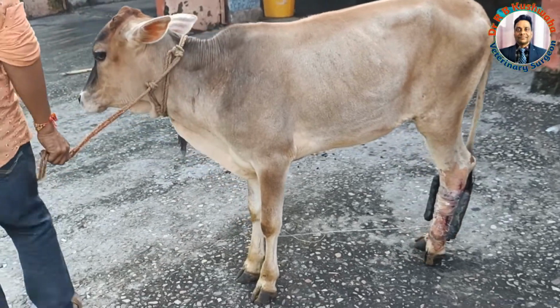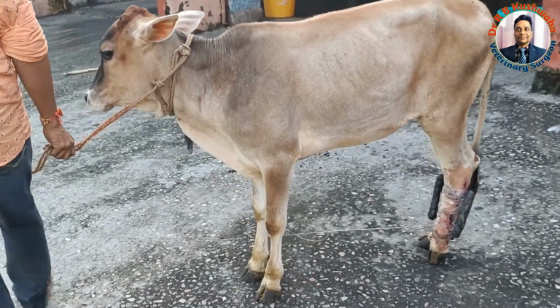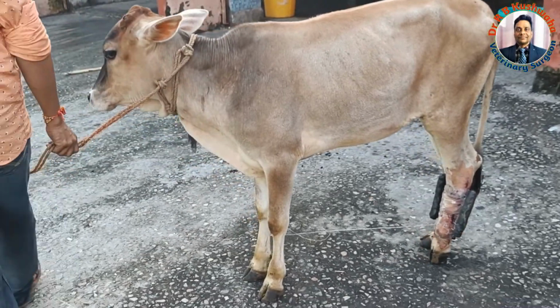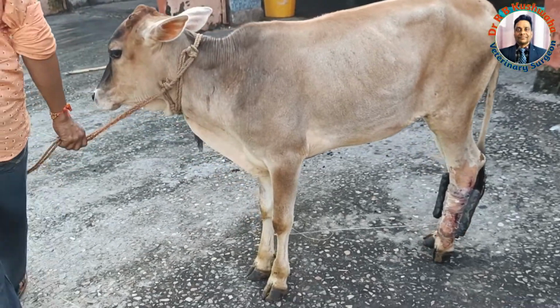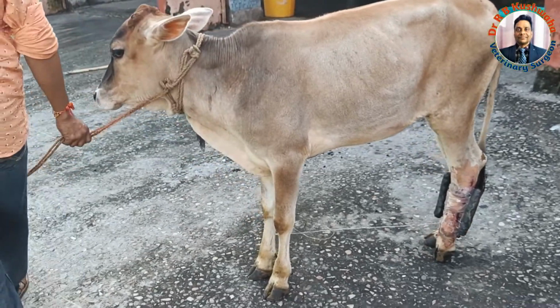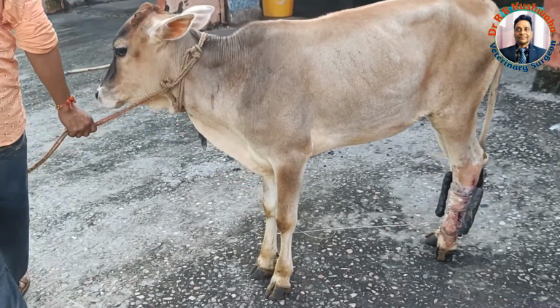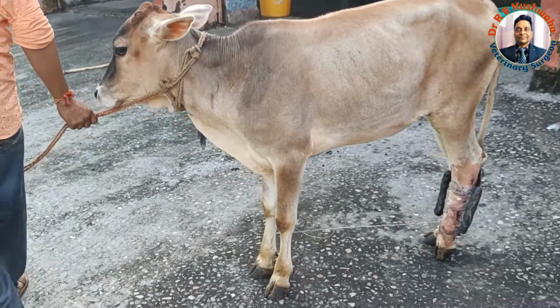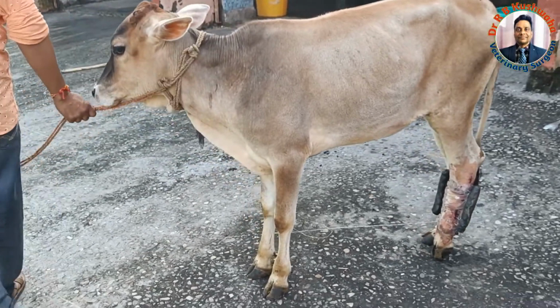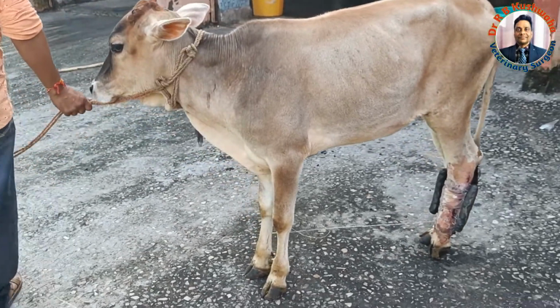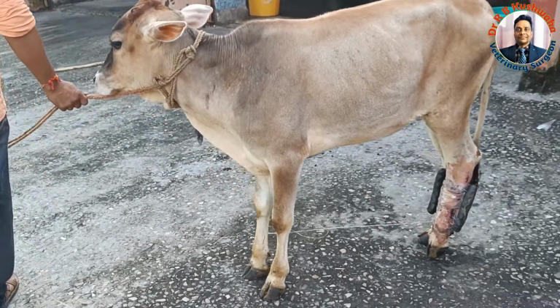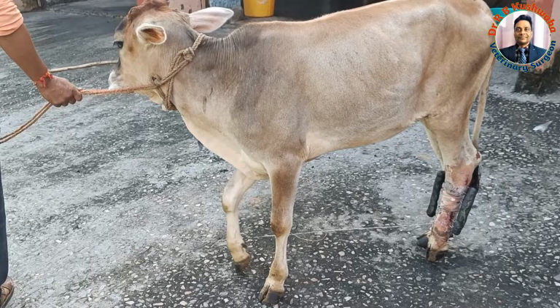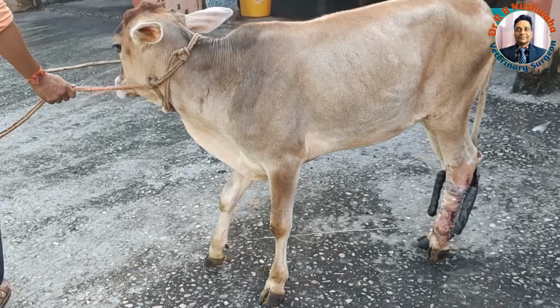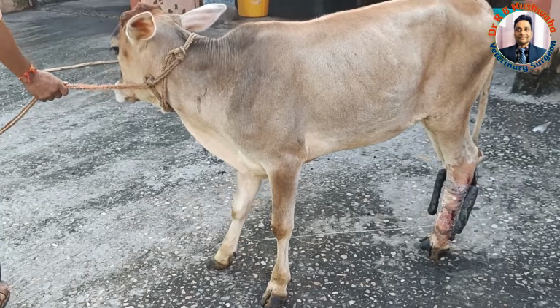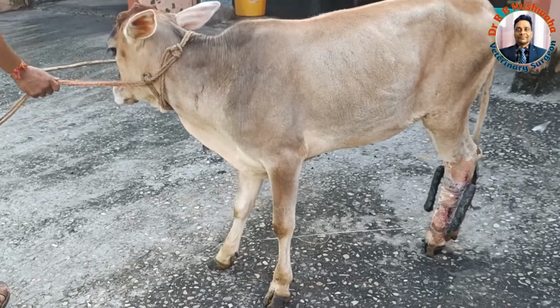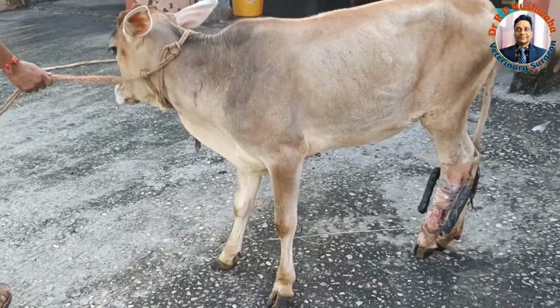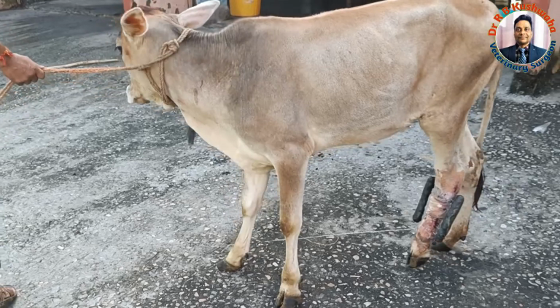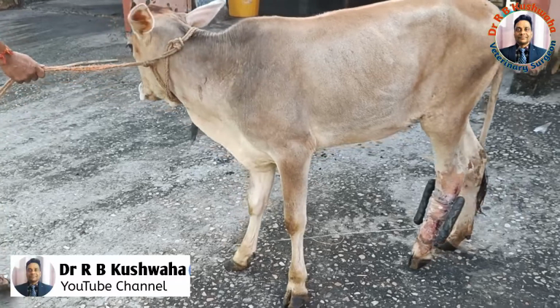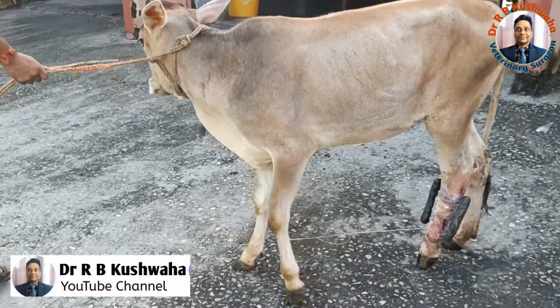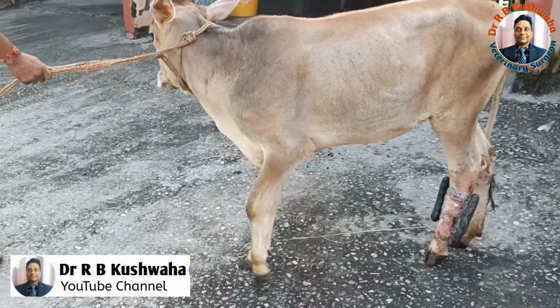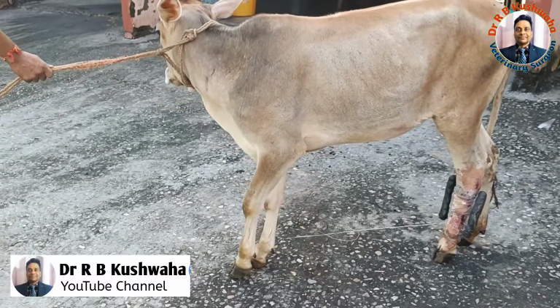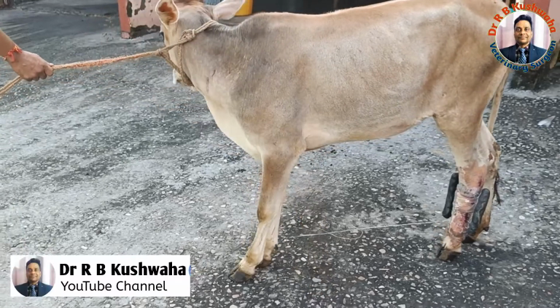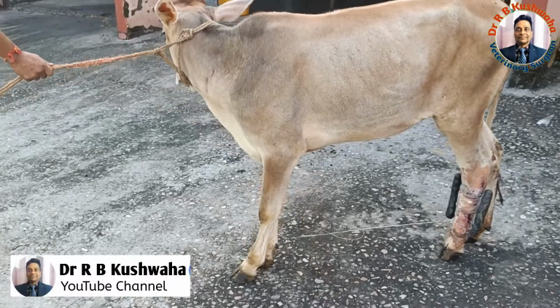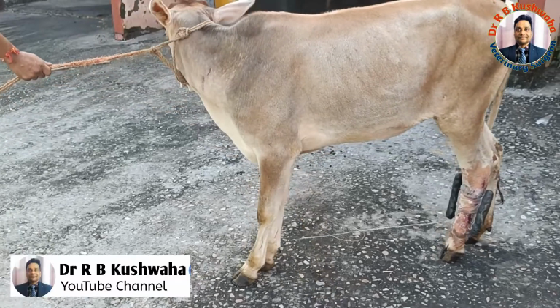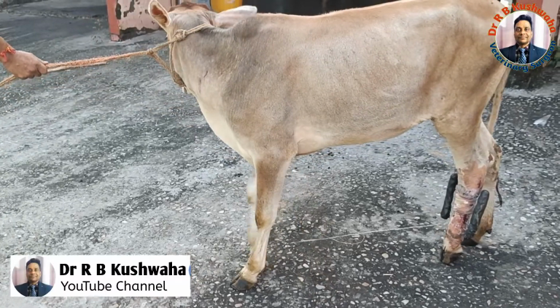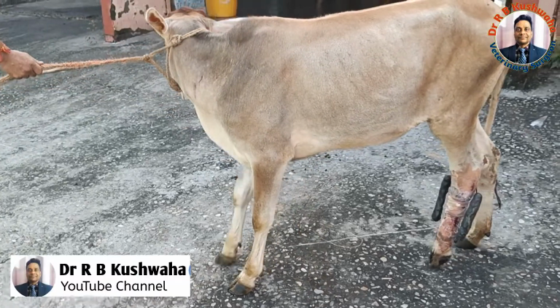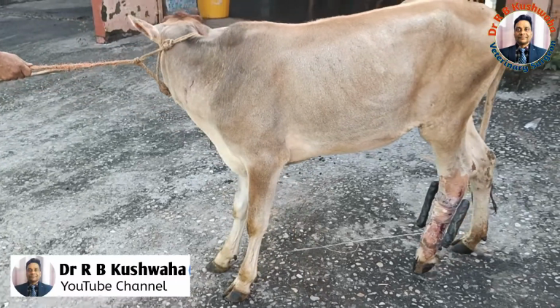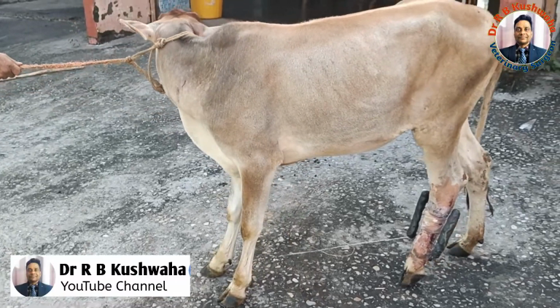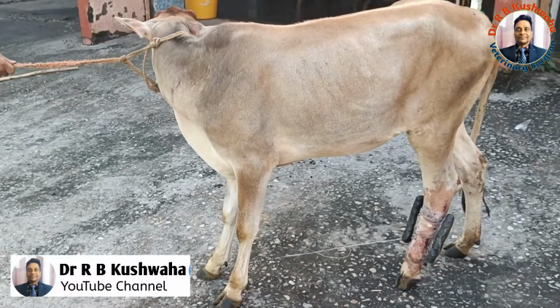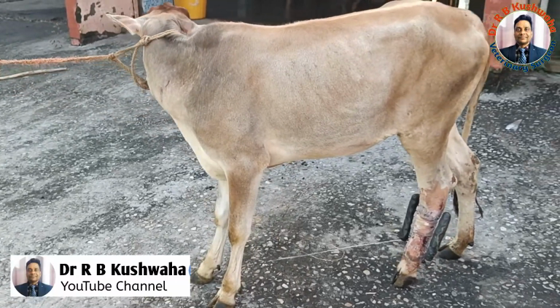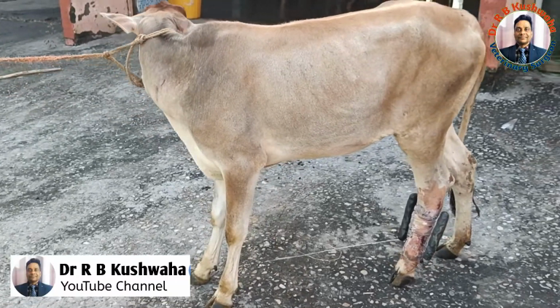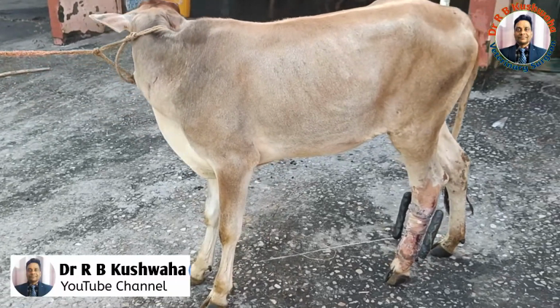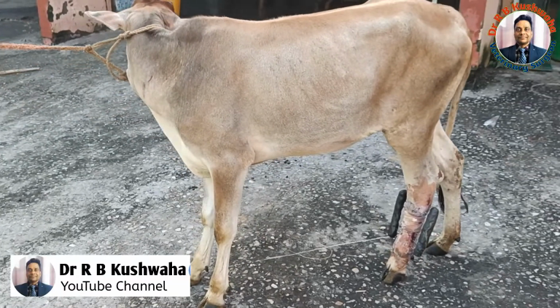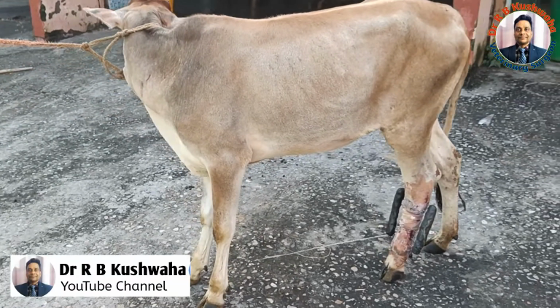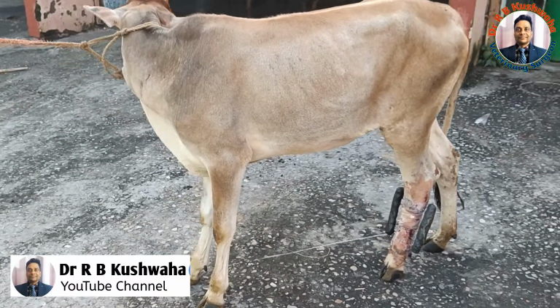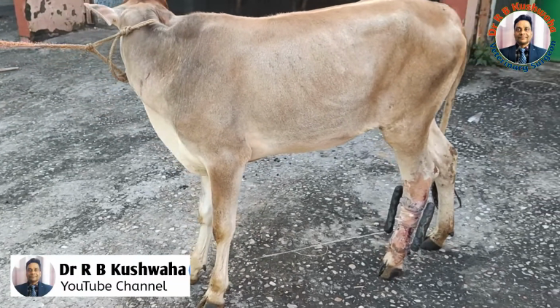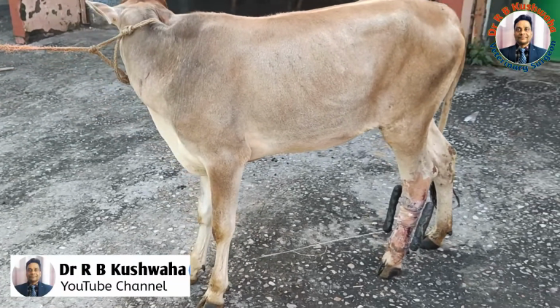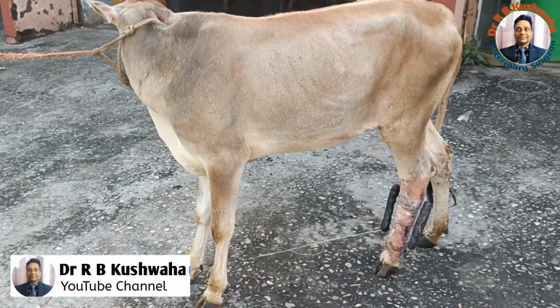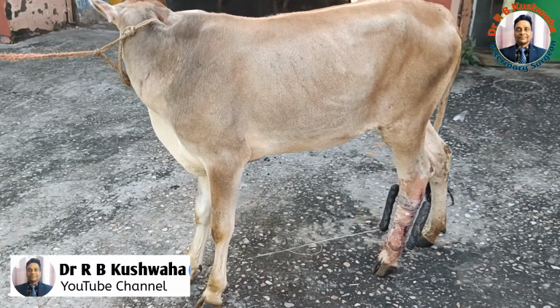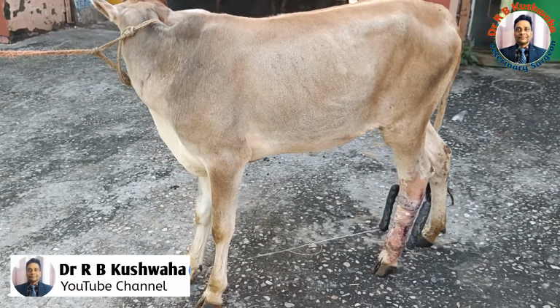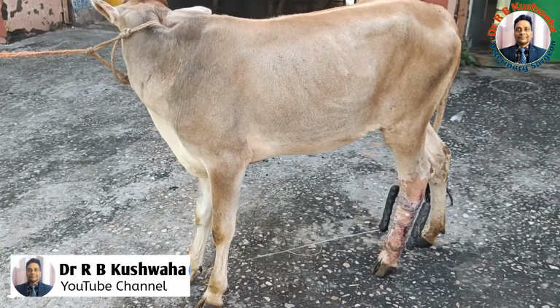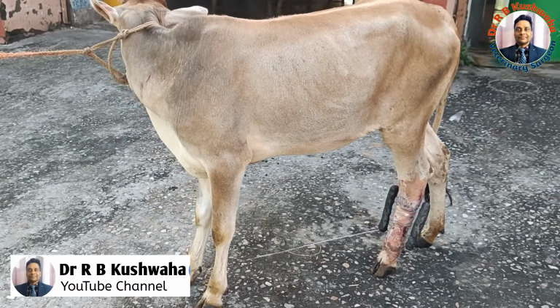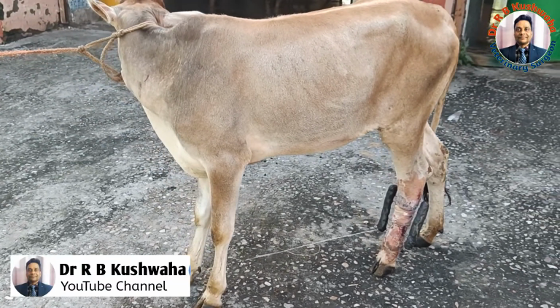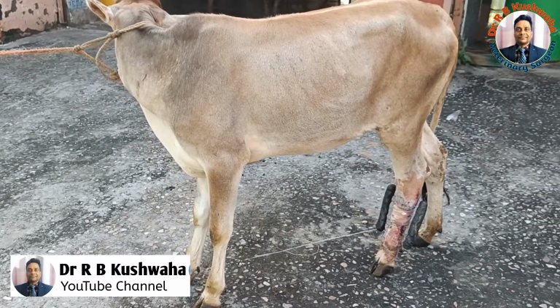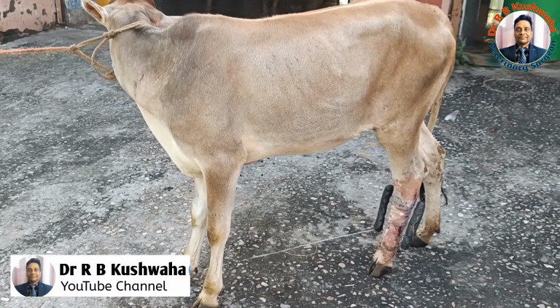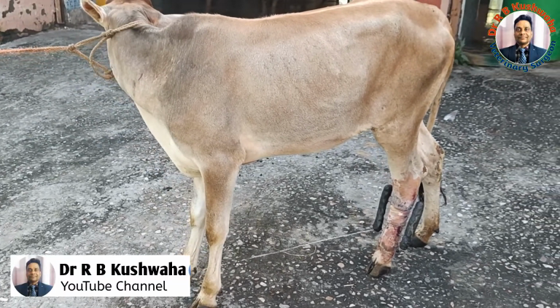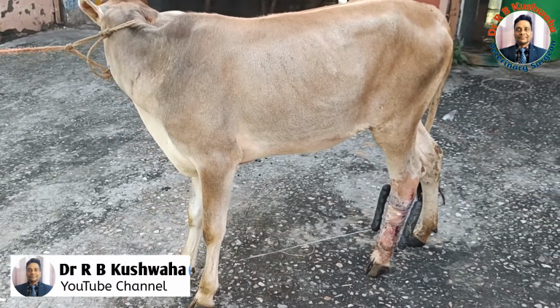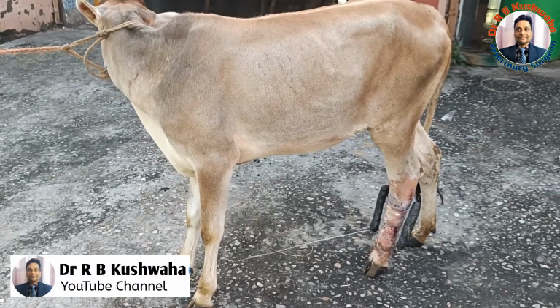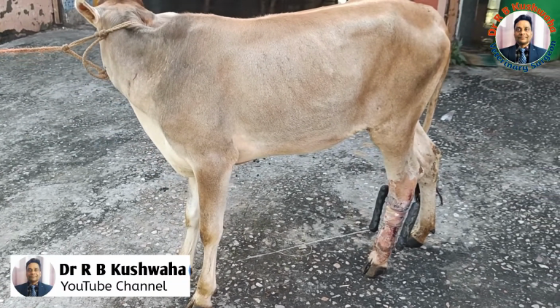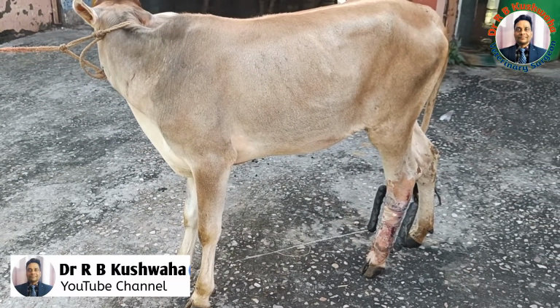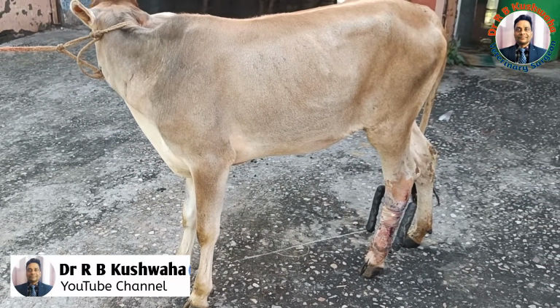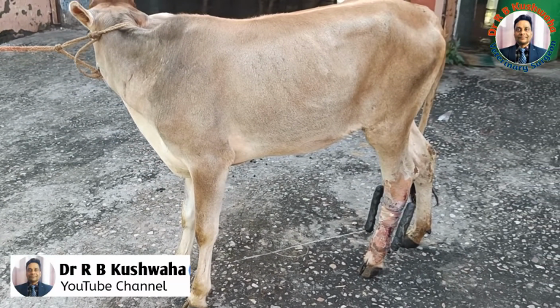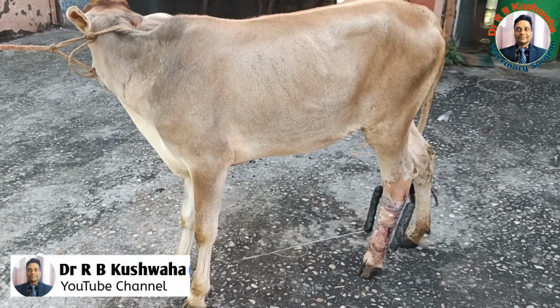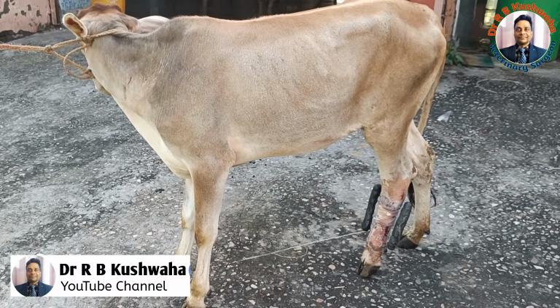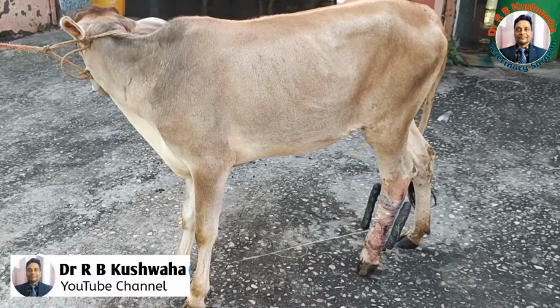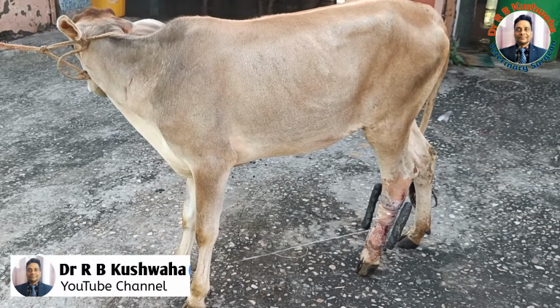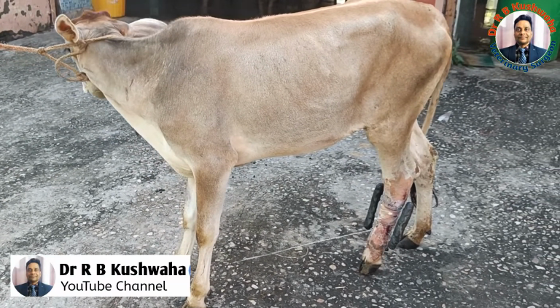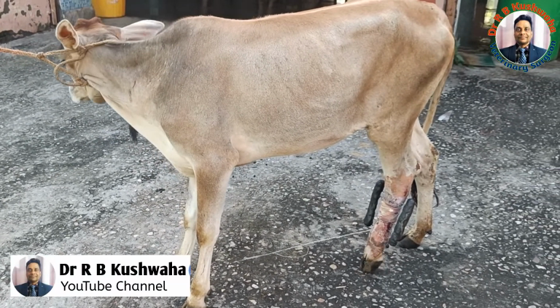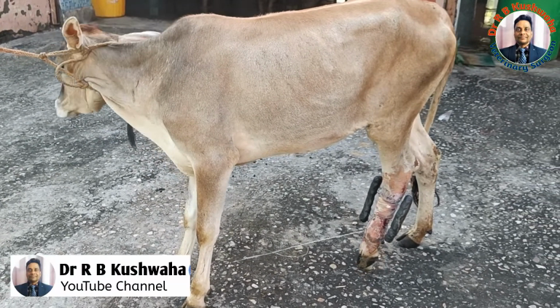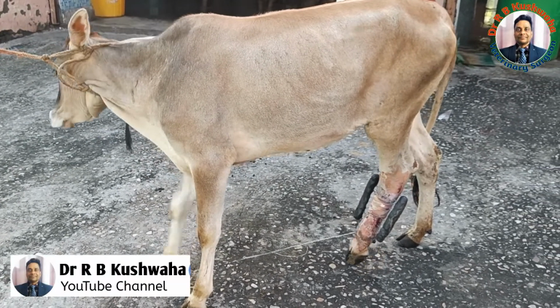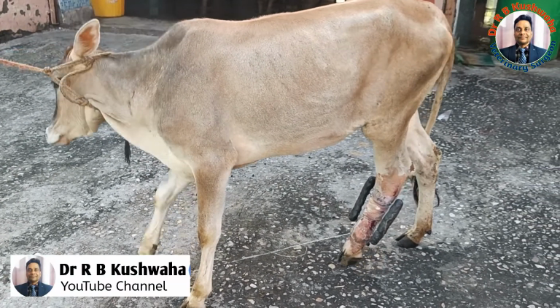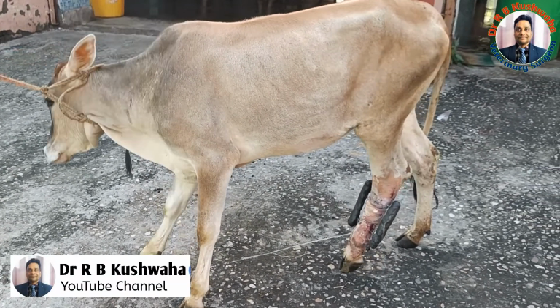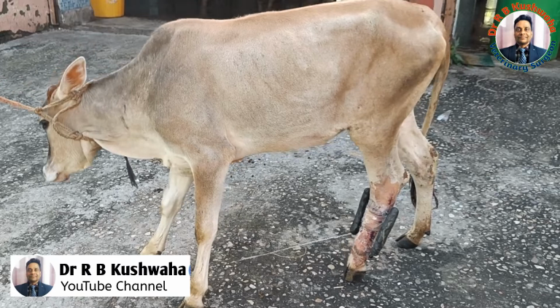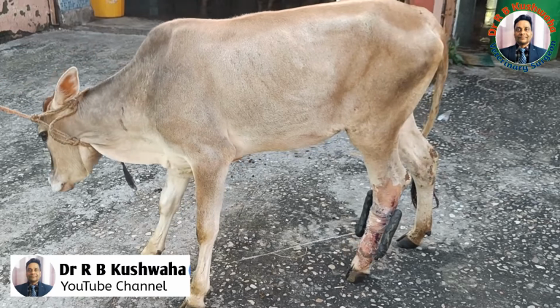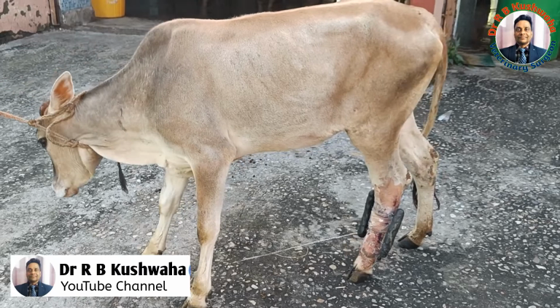Hello friends, this is Dr. R.B. Kuswaha, associate professor in the division of VCC at VSCNAH at SpazJamba.